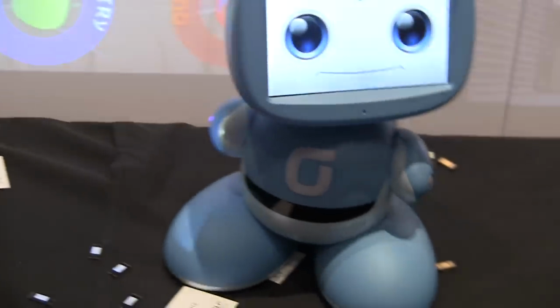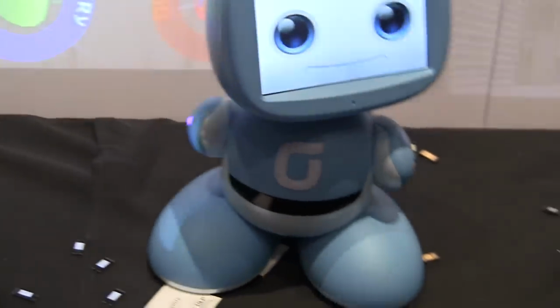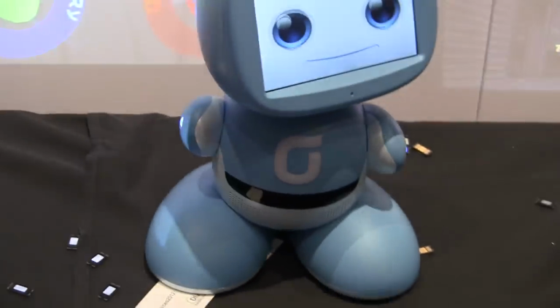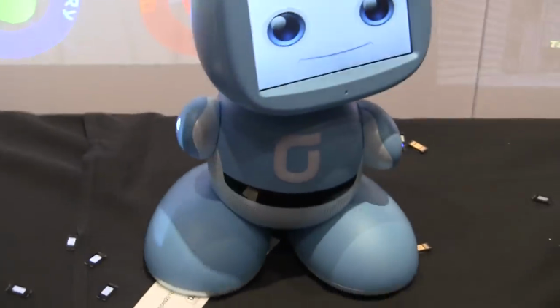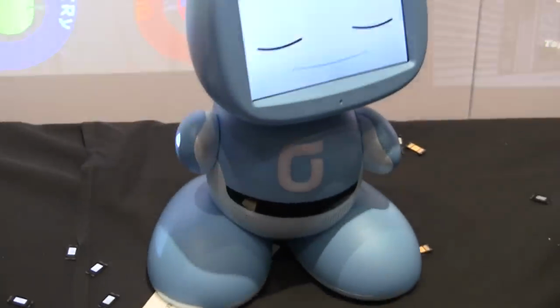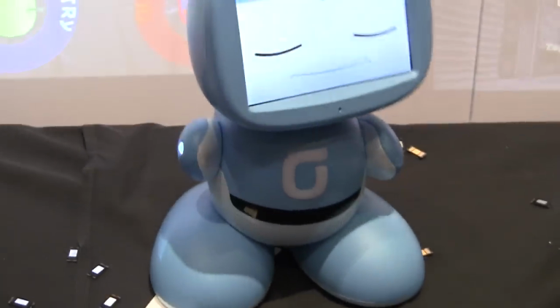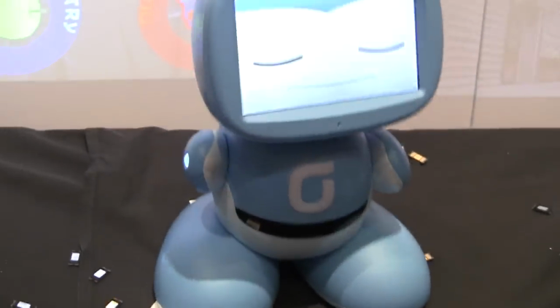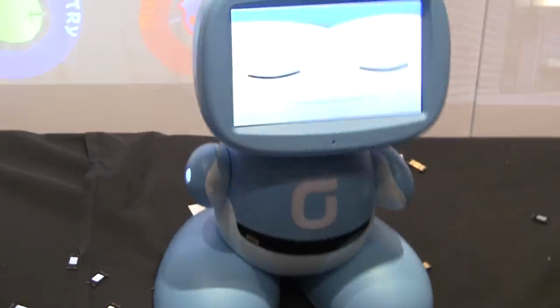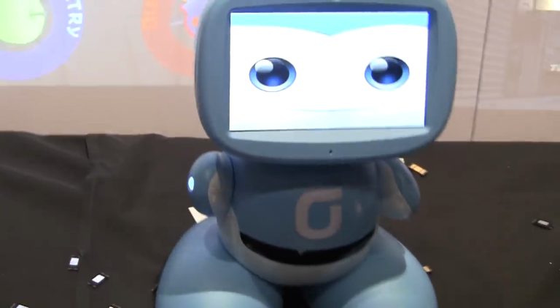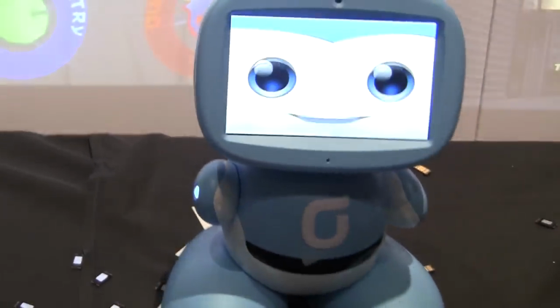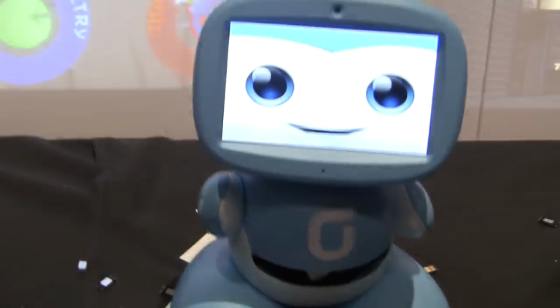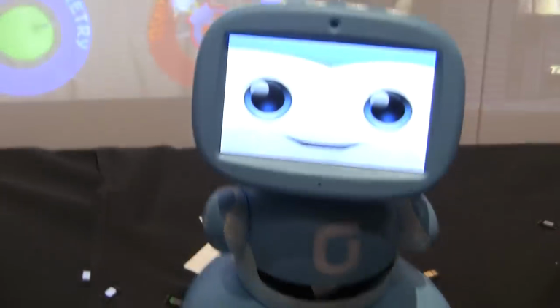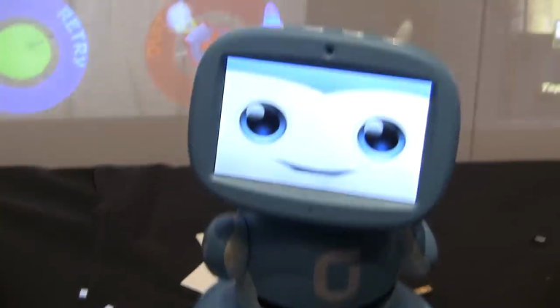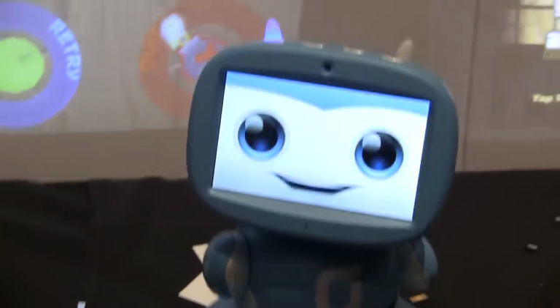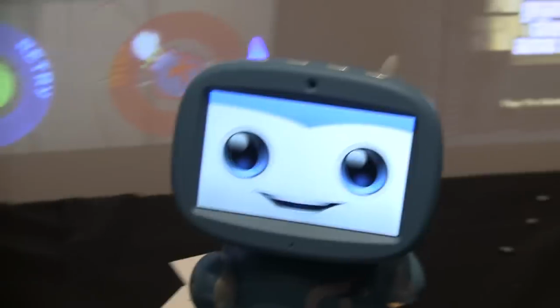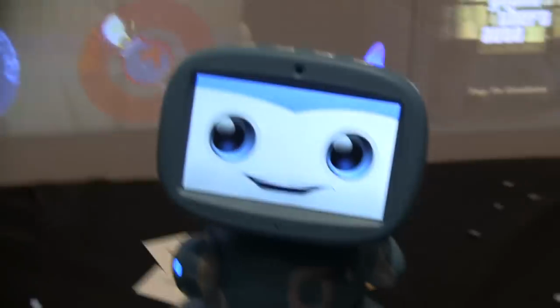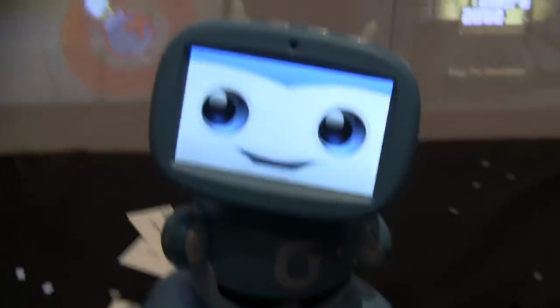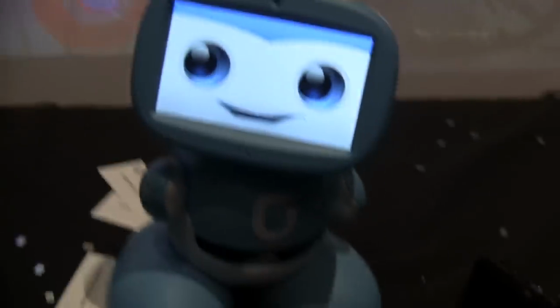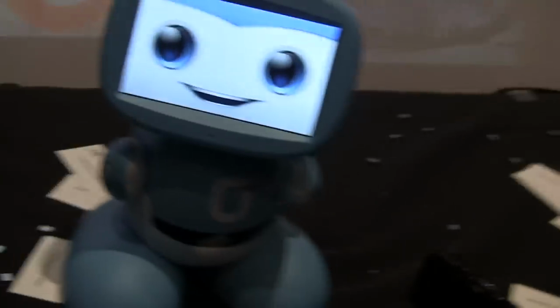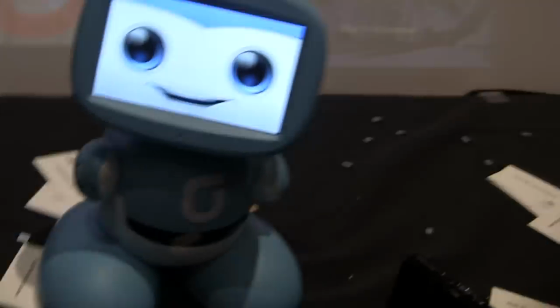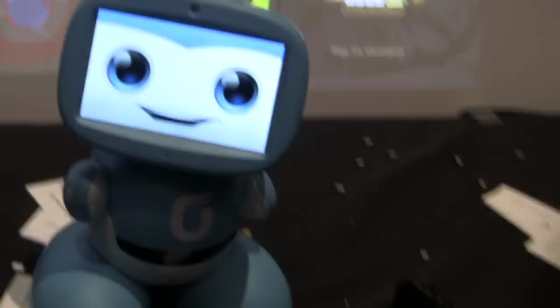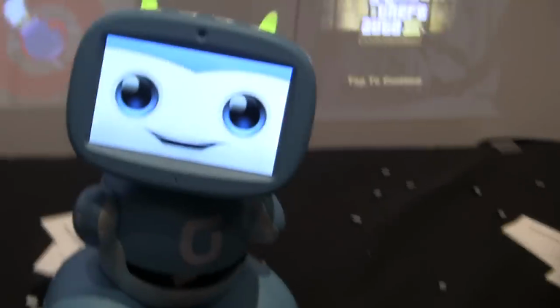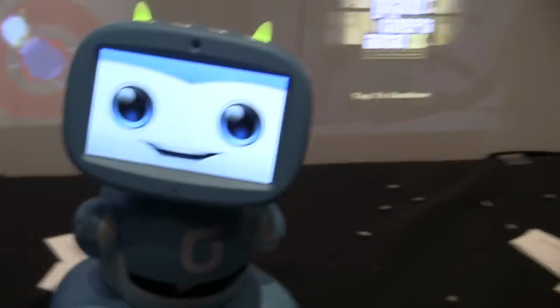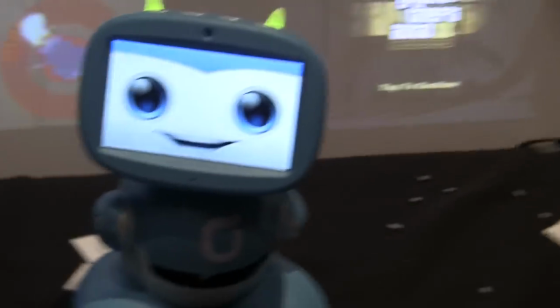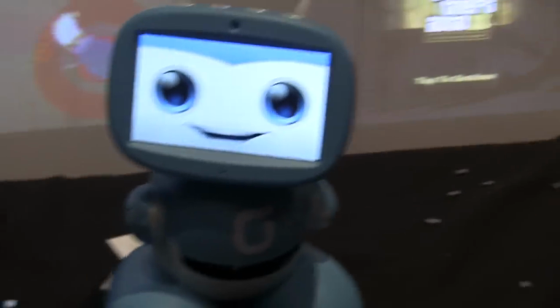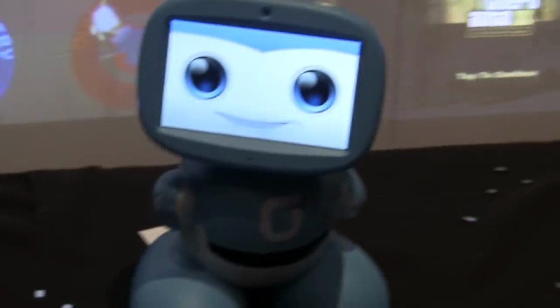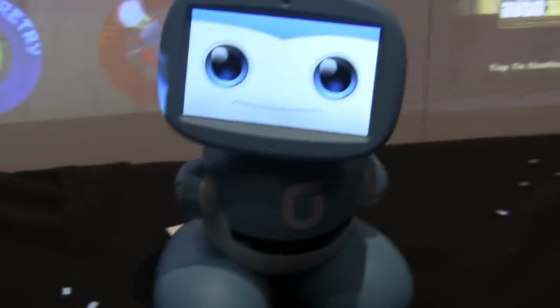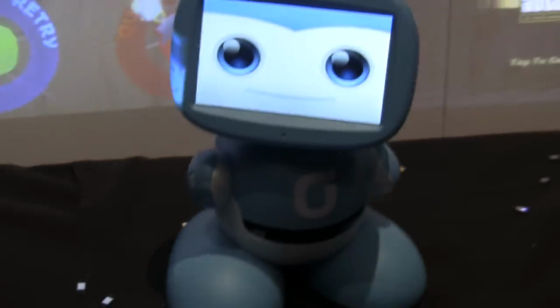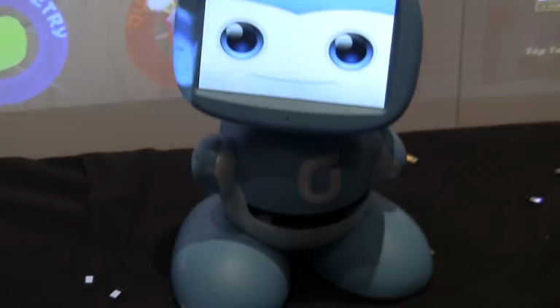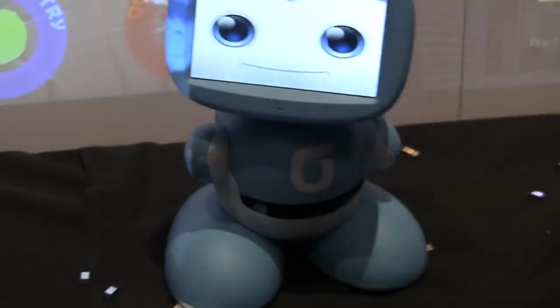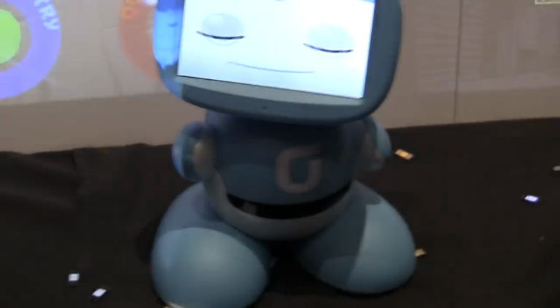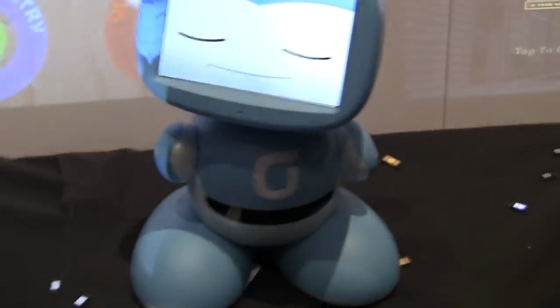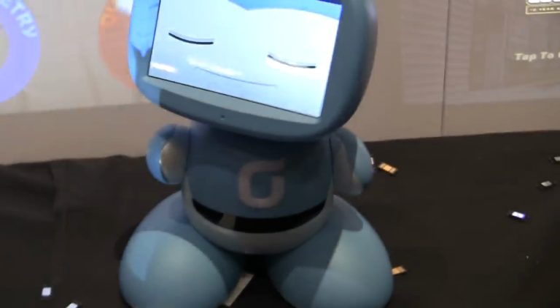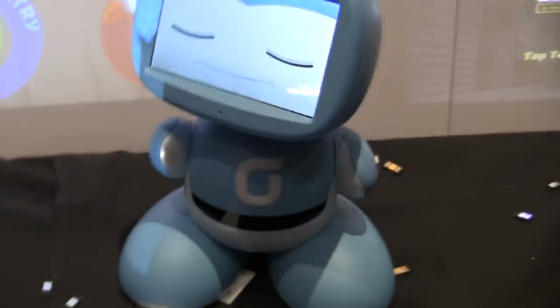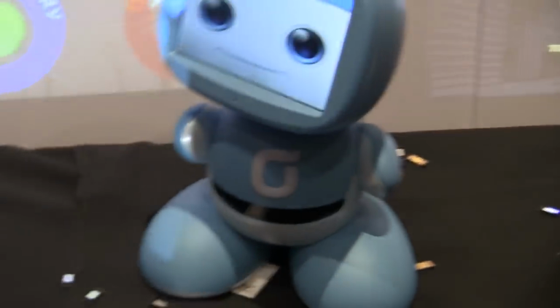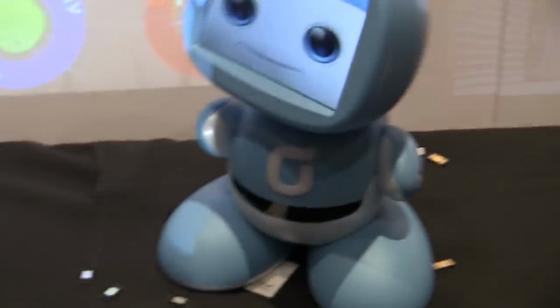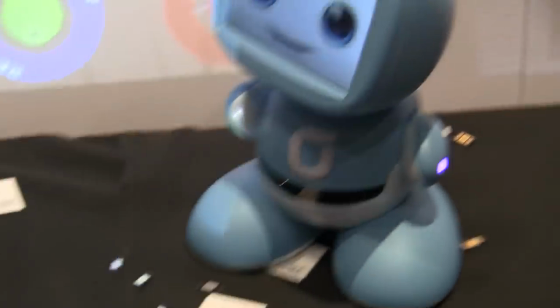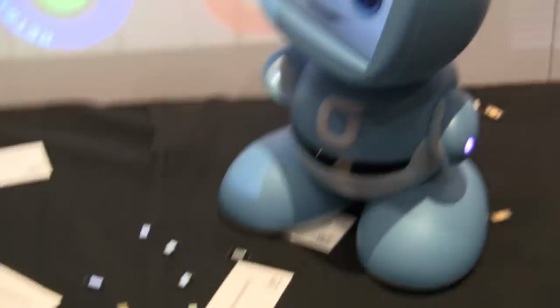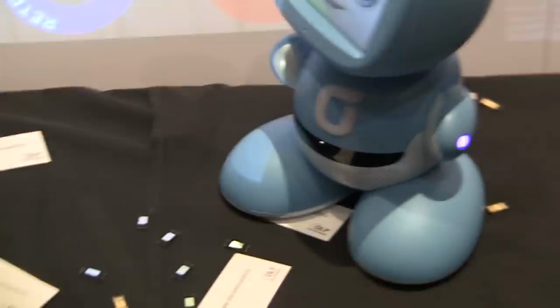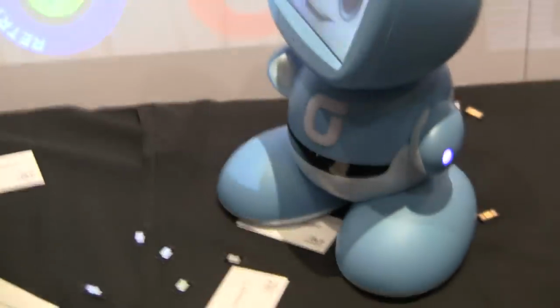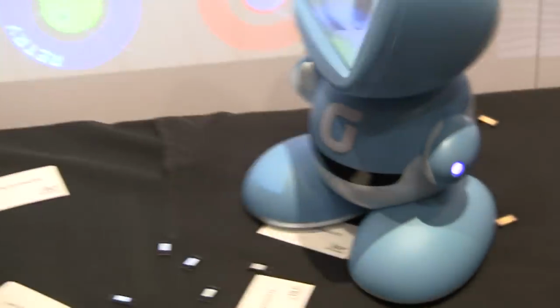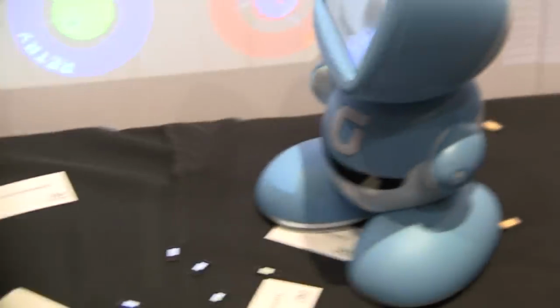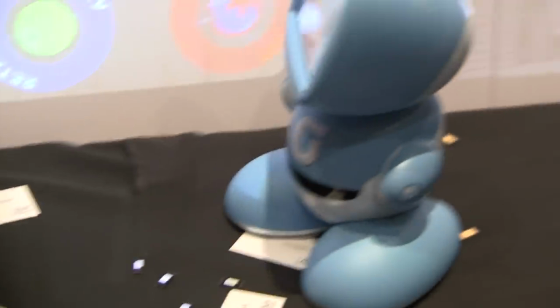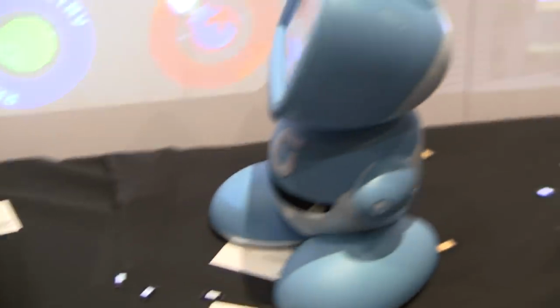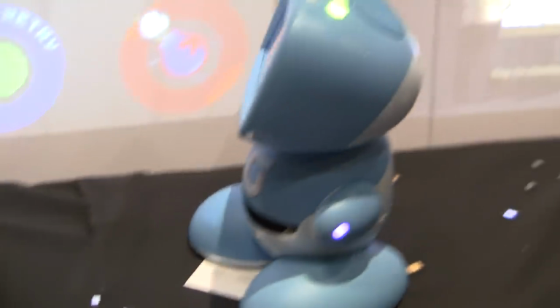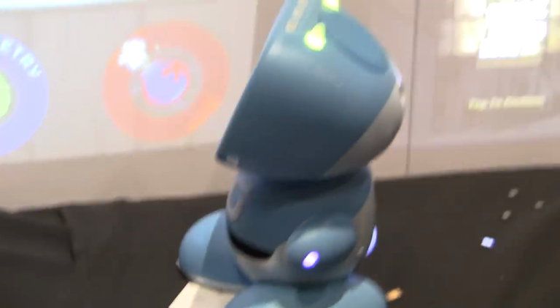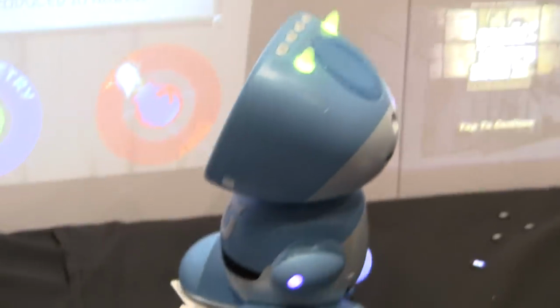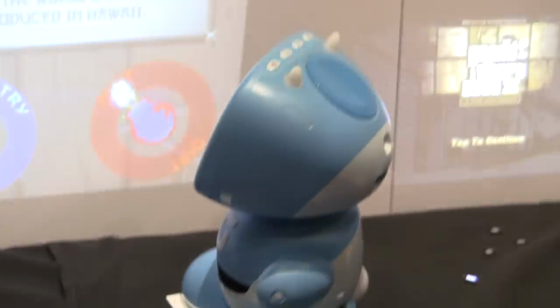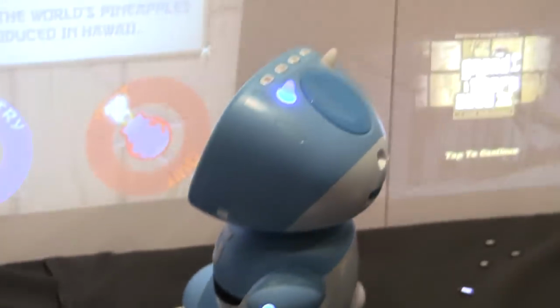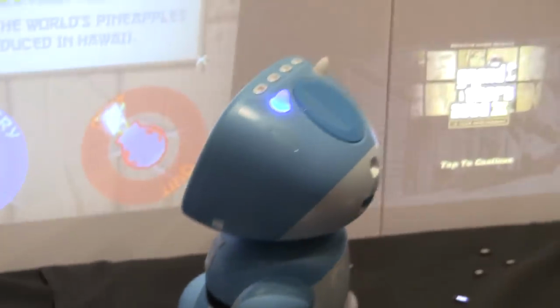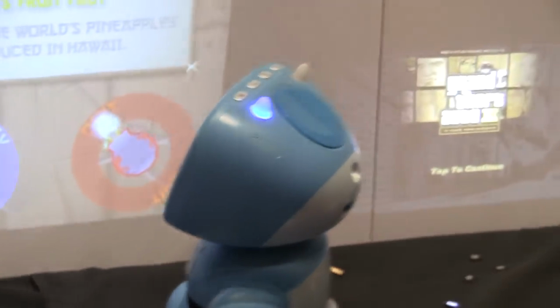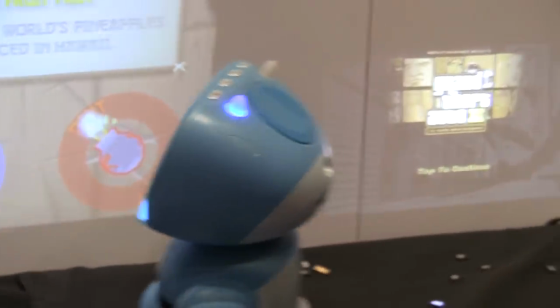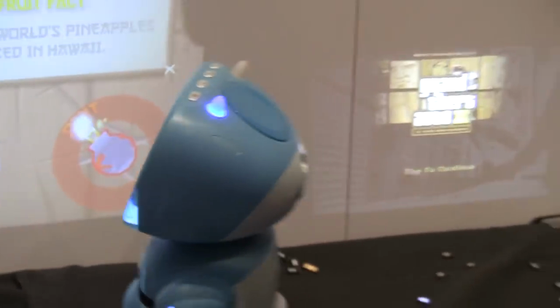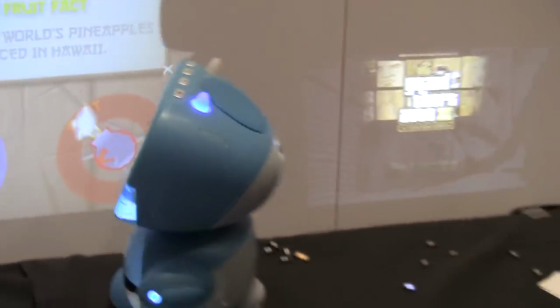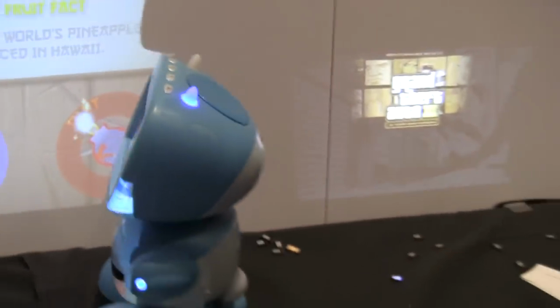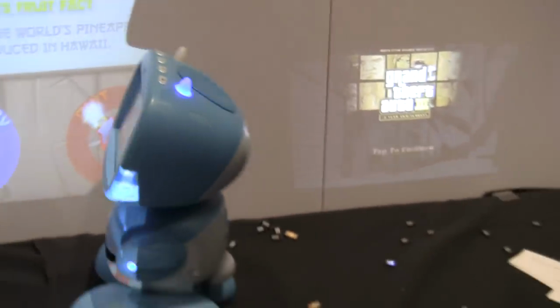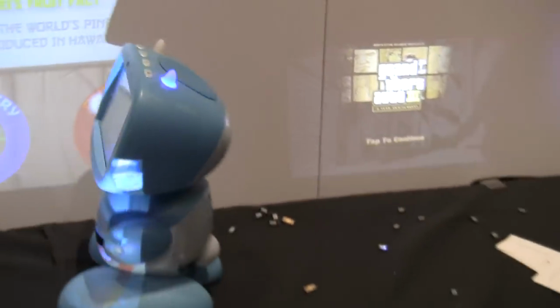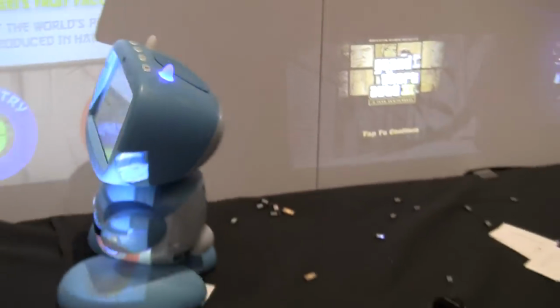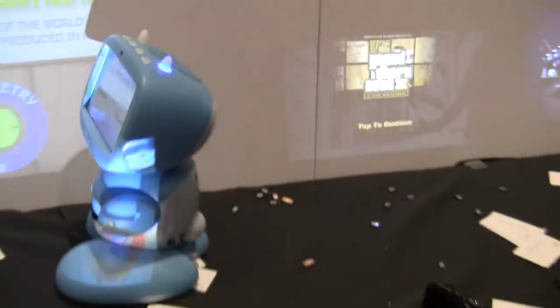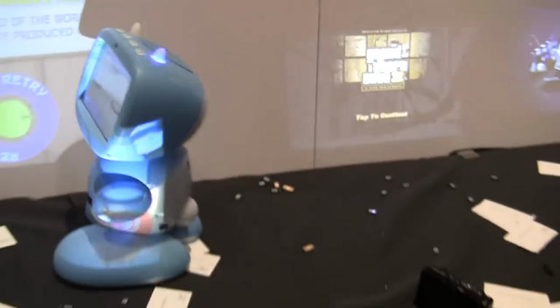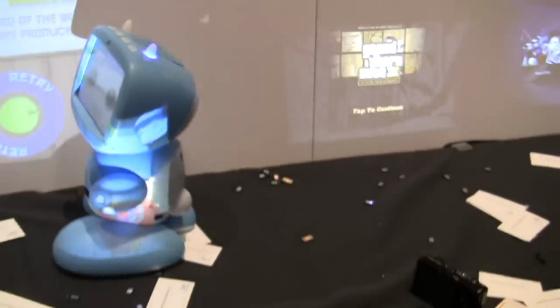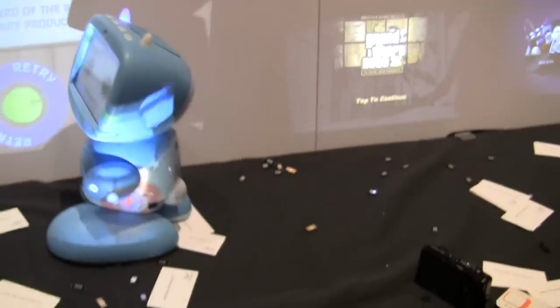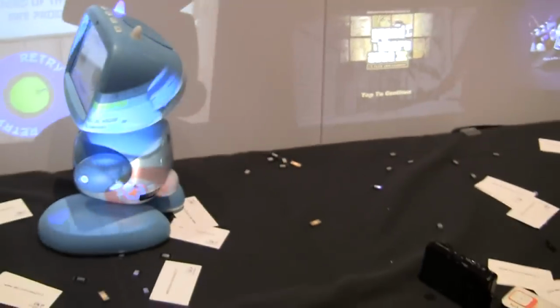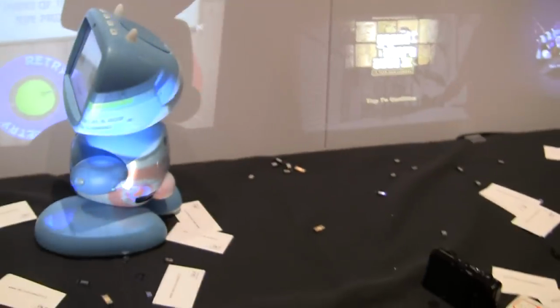That's the Pico projector made possible by TI DLP Technology. This is Clicking for Pager.com here with Carlos Lopez — thank you very much.